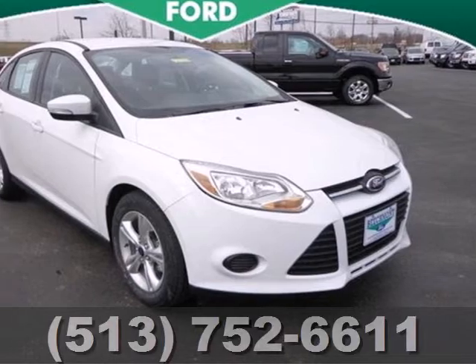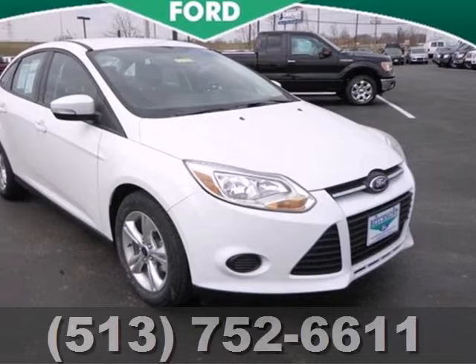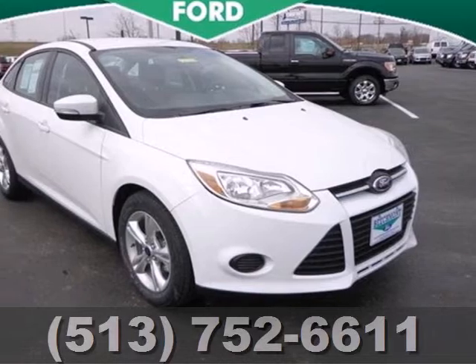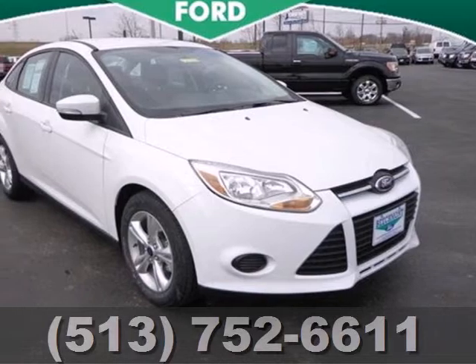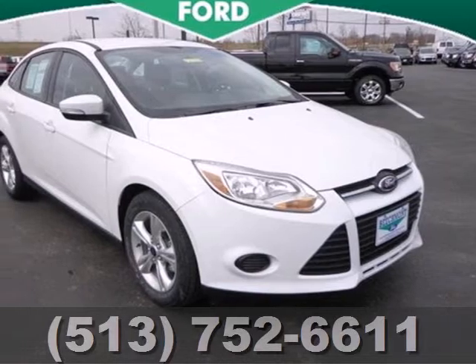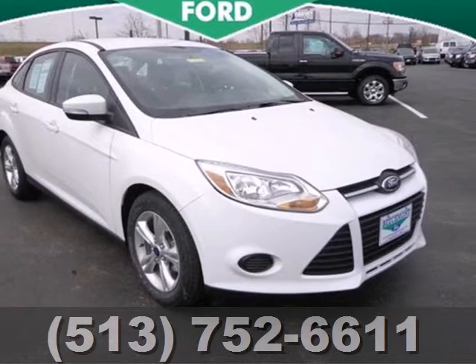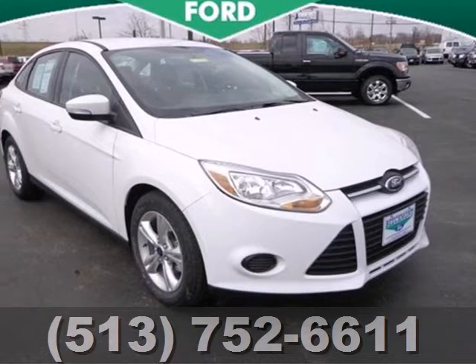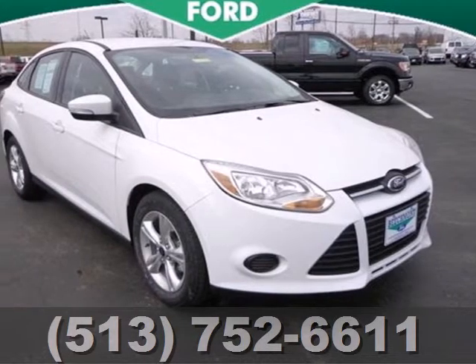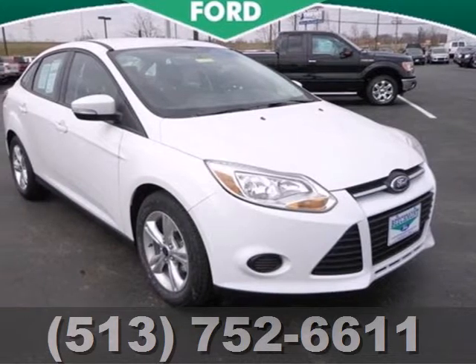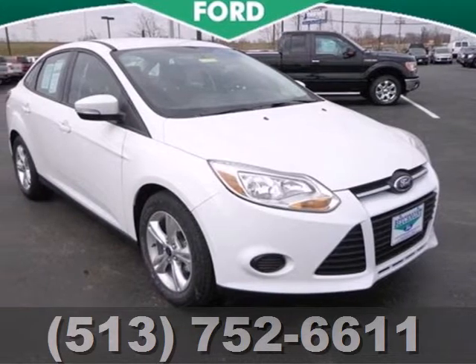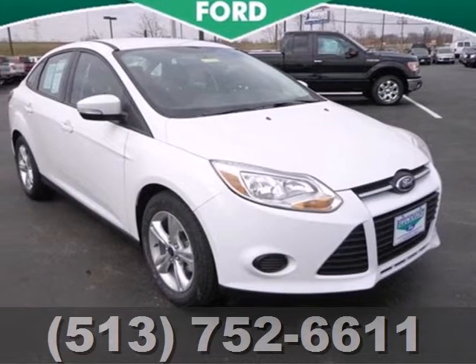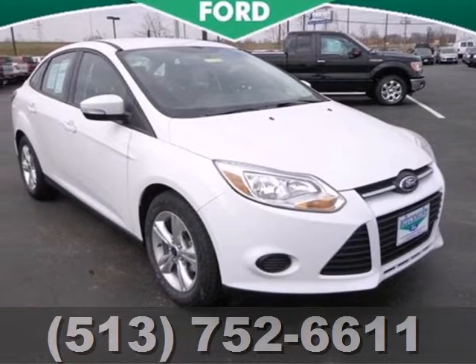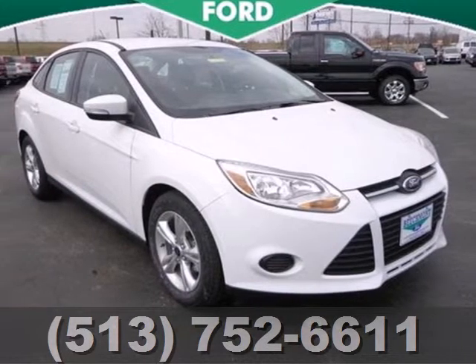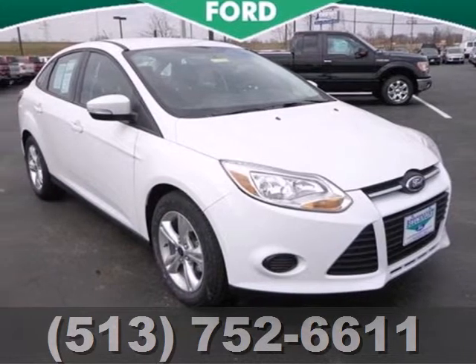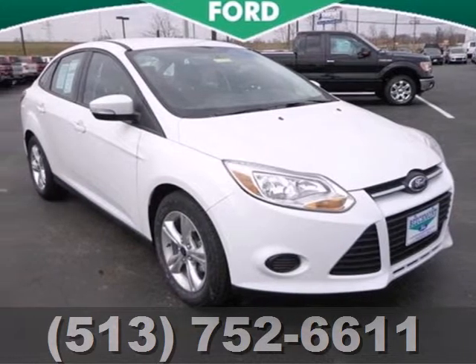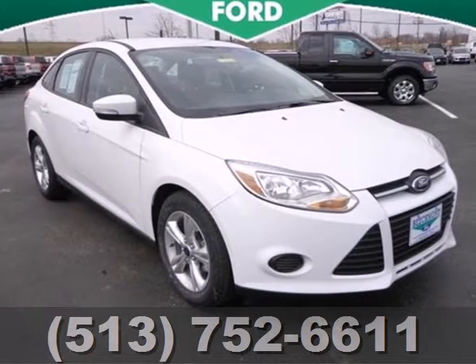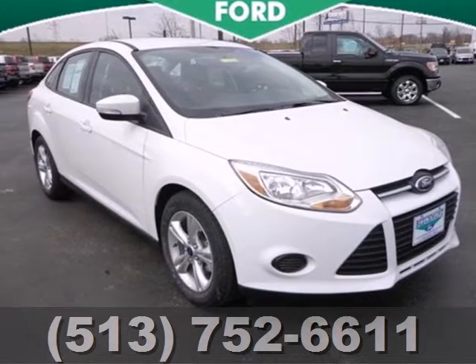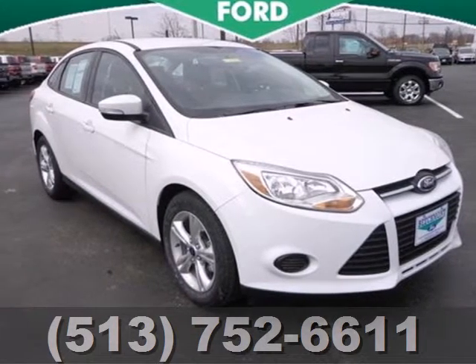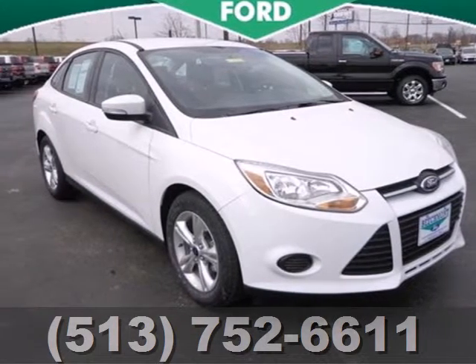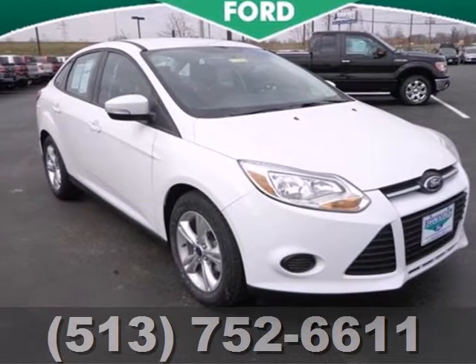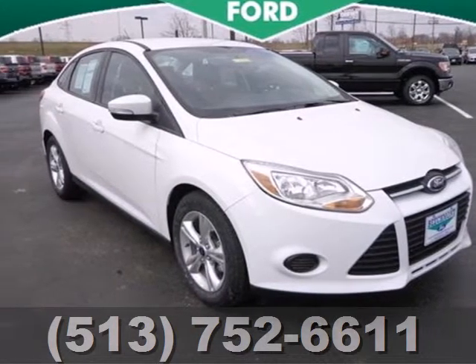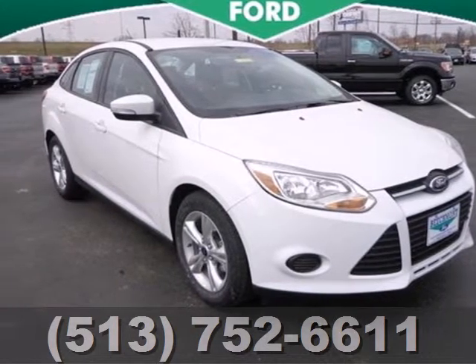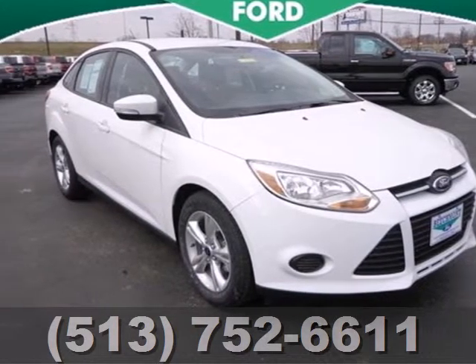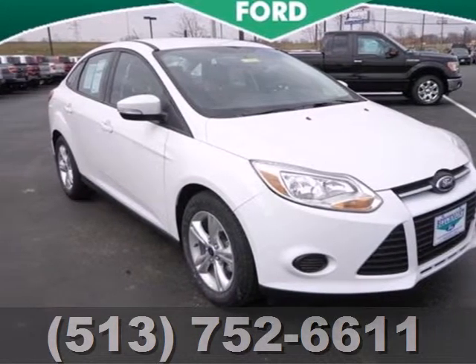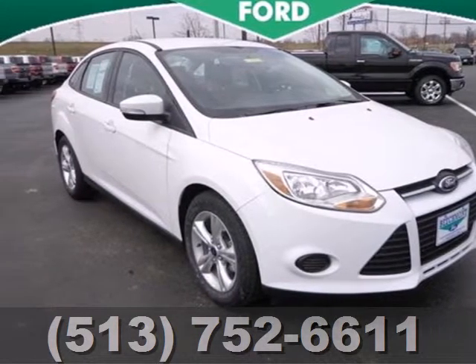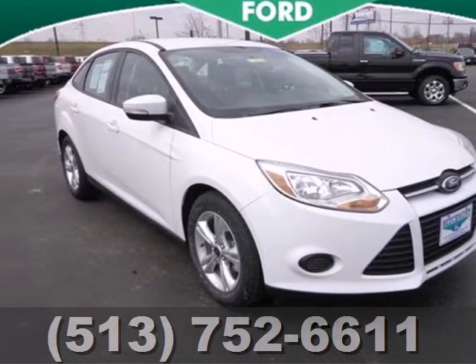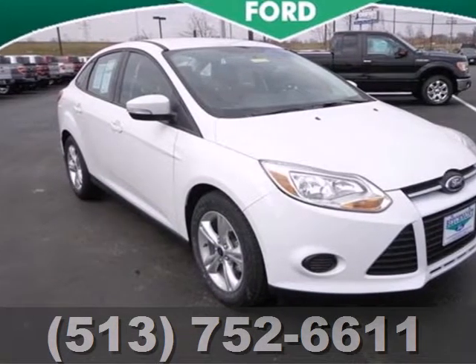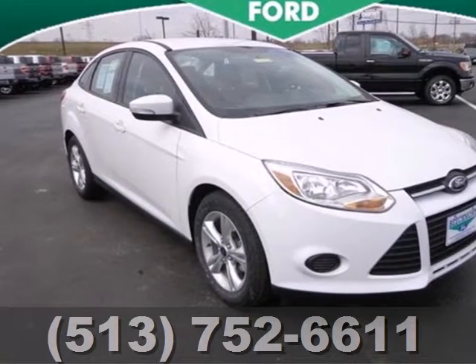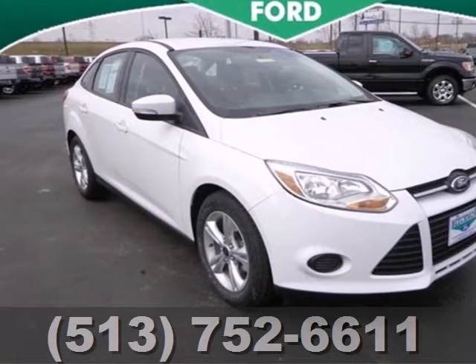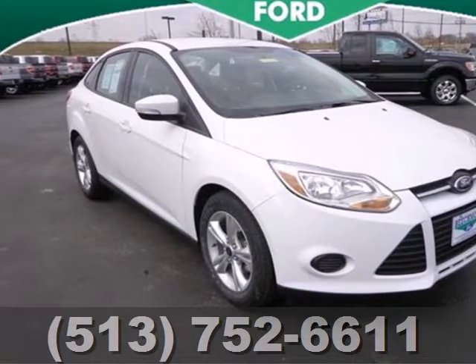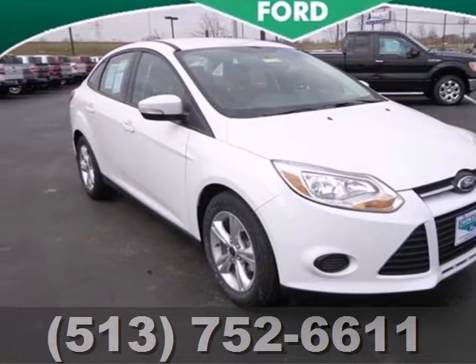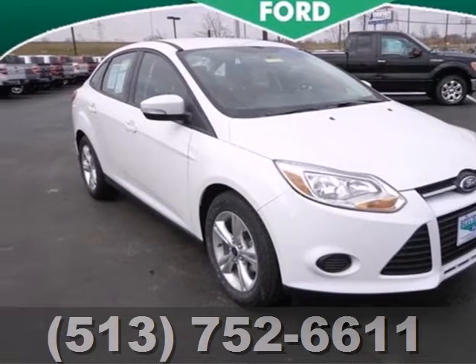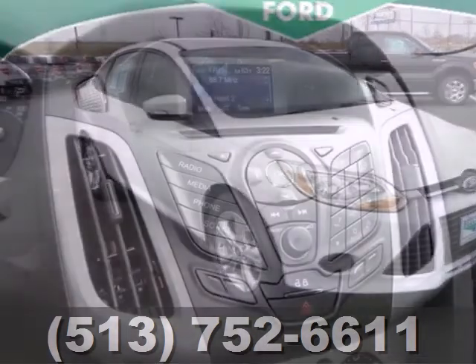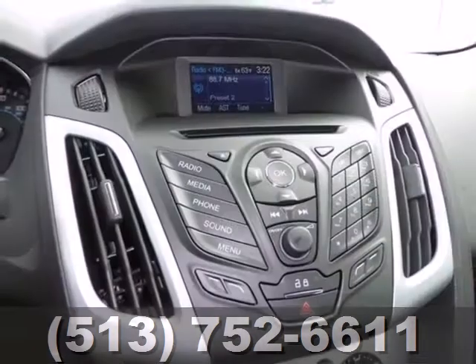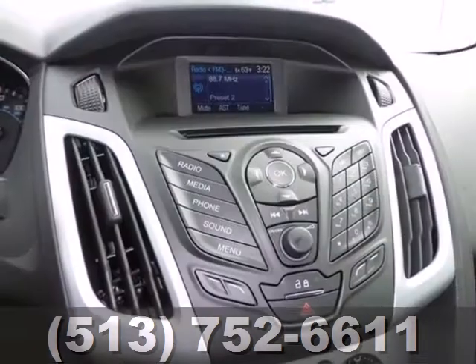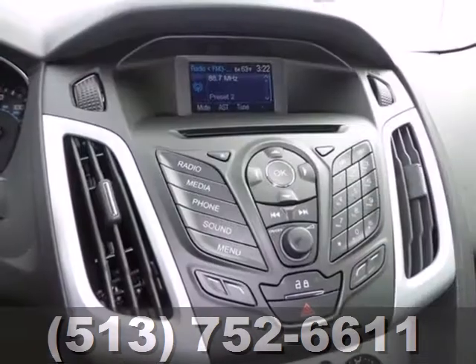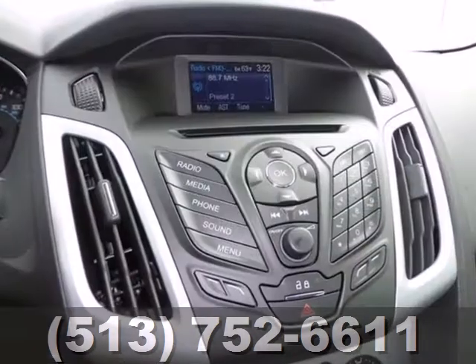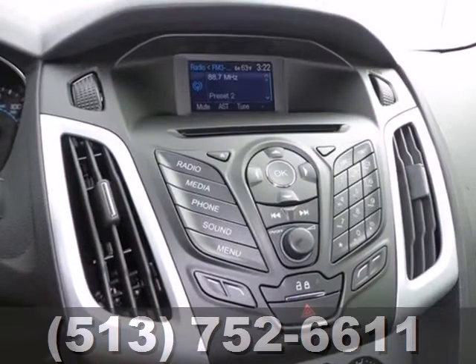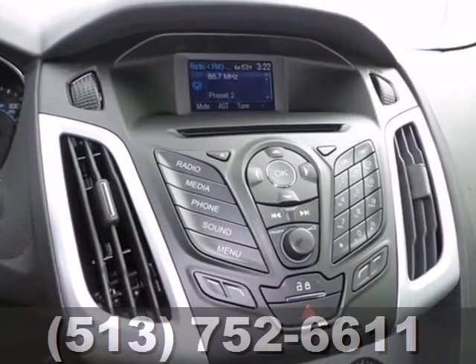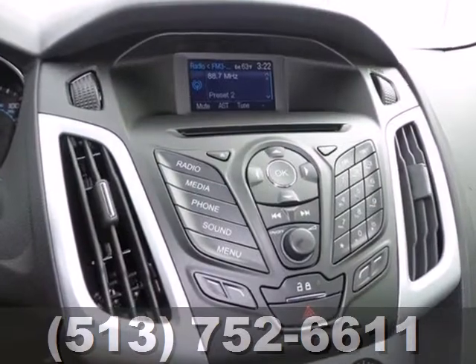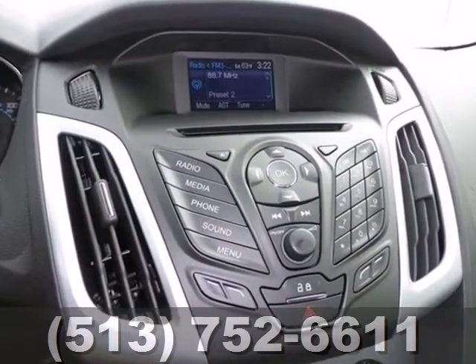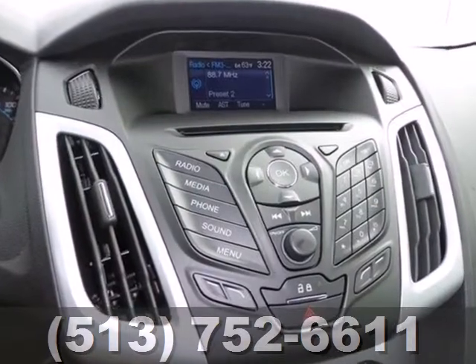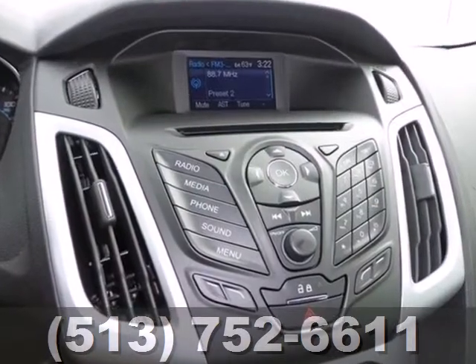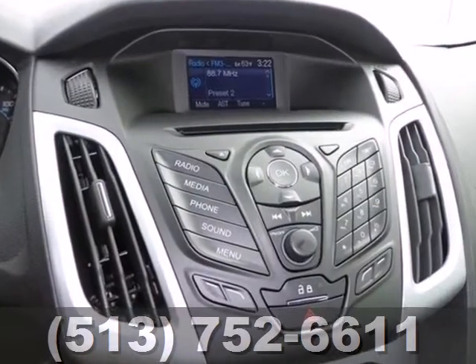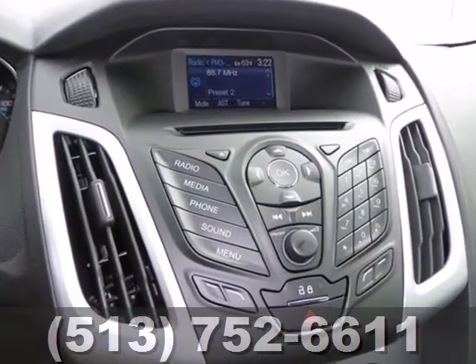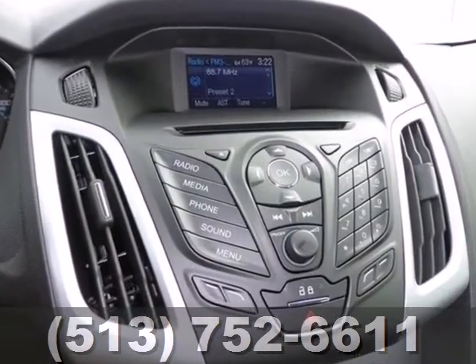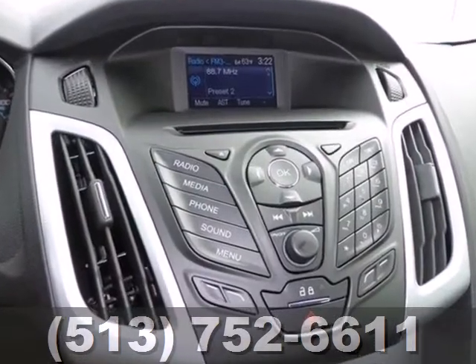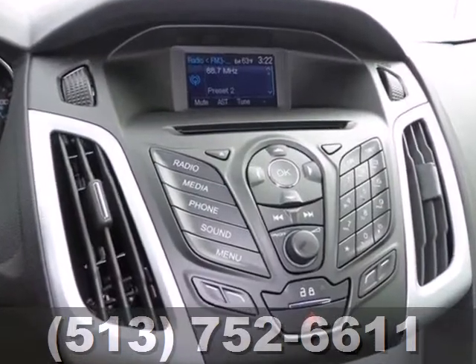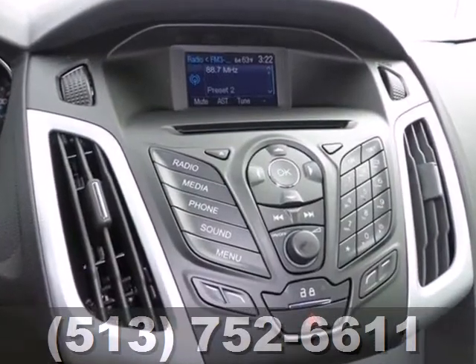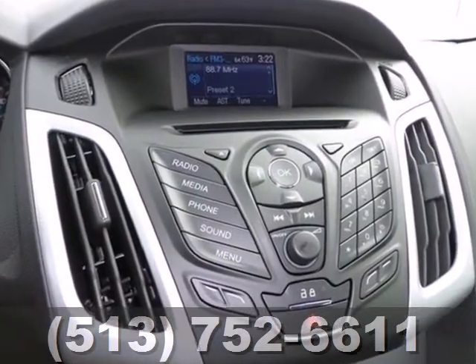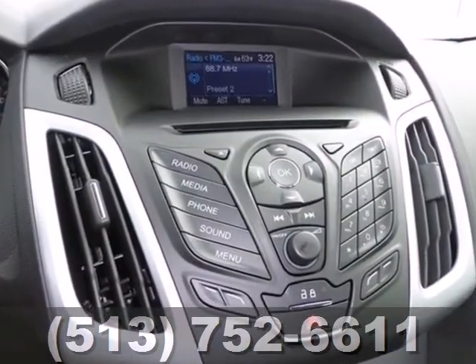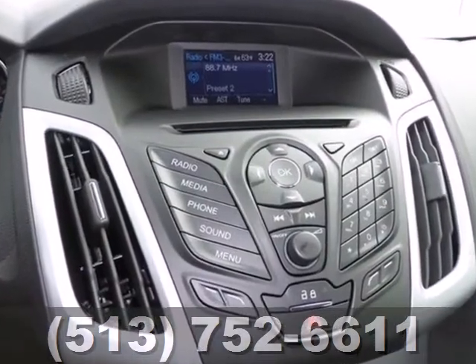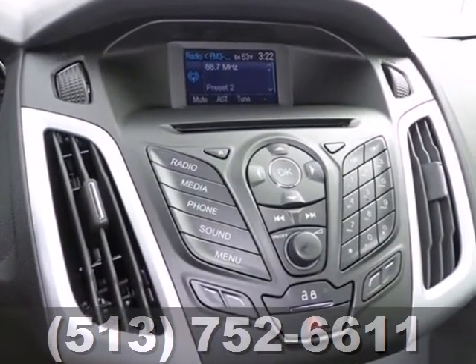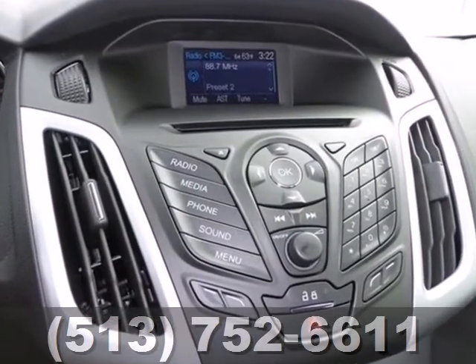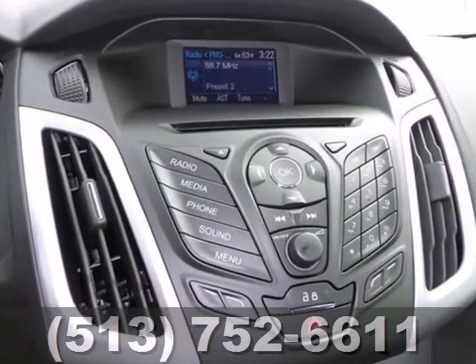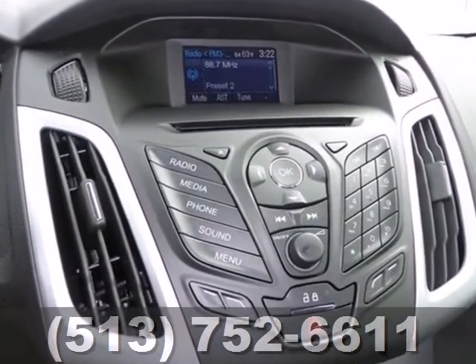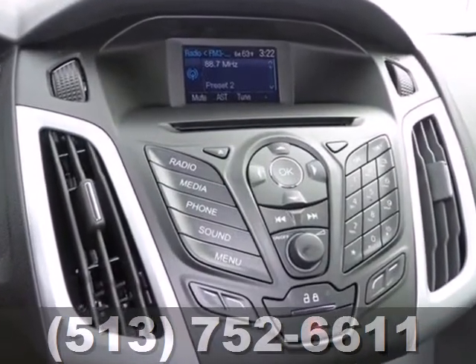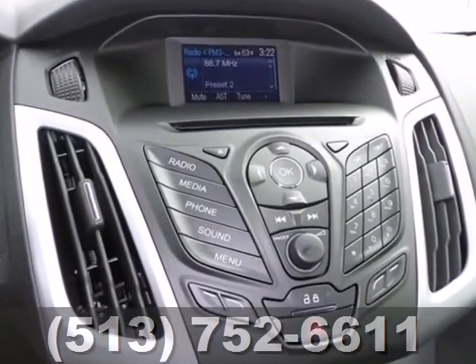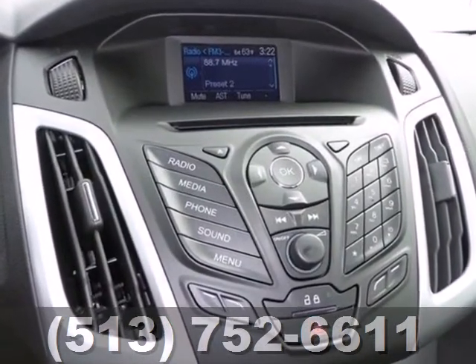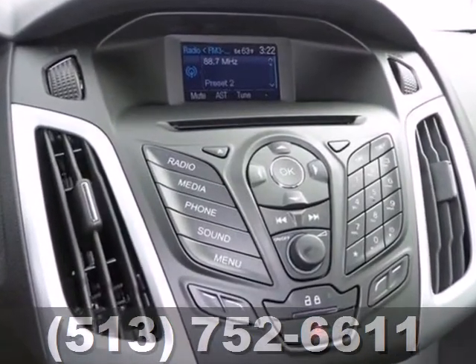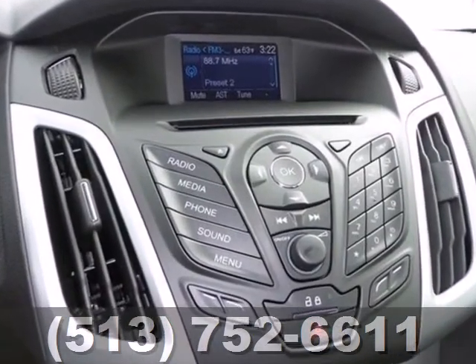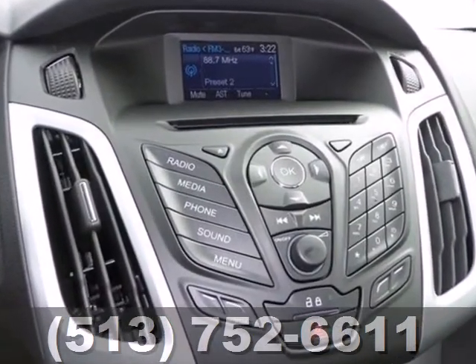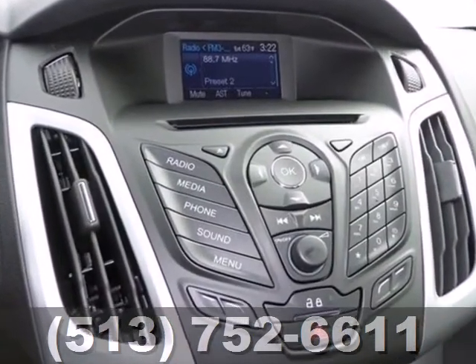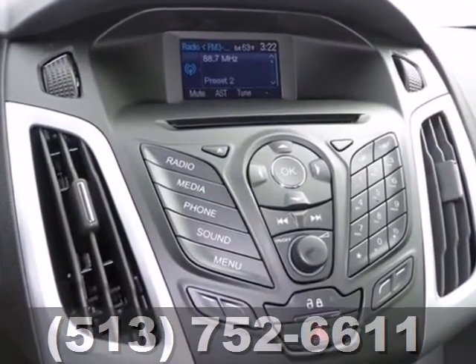Here's a 2013 Ford Focus. This is a smart choice for many reasons. Its athletic shape was designed to be aerodynamic.